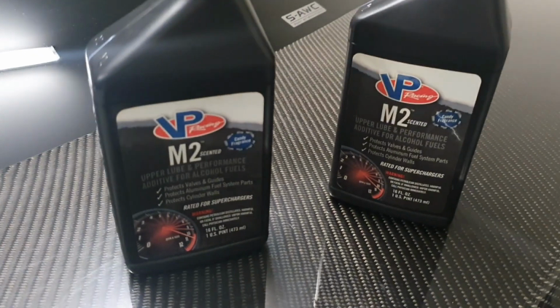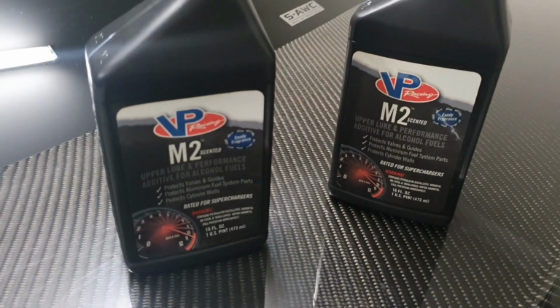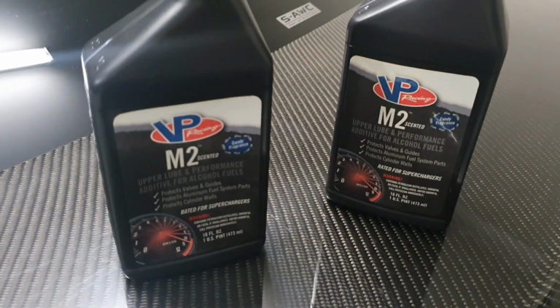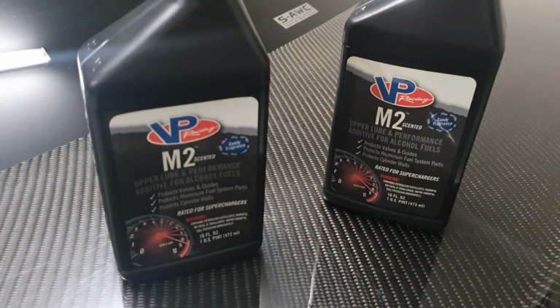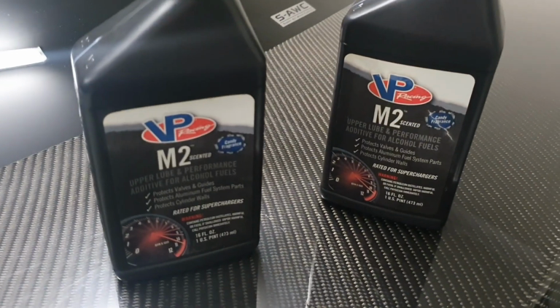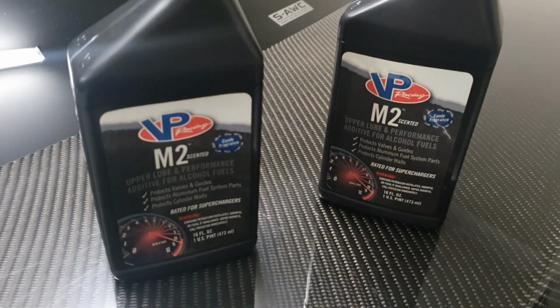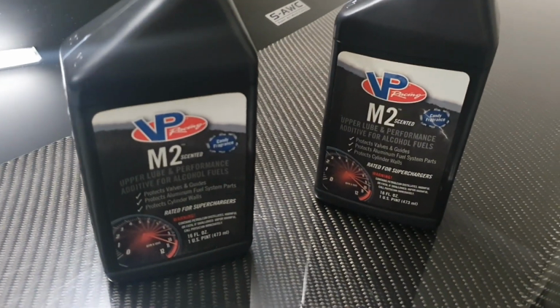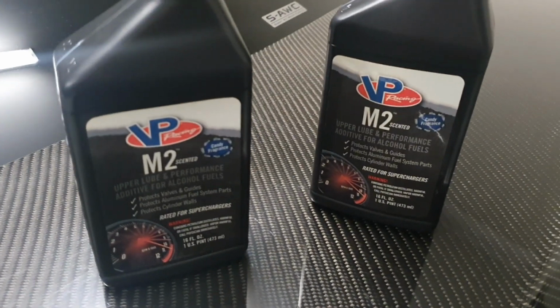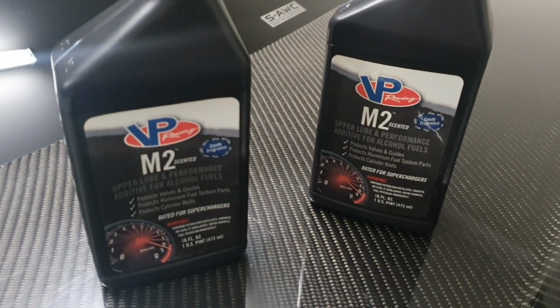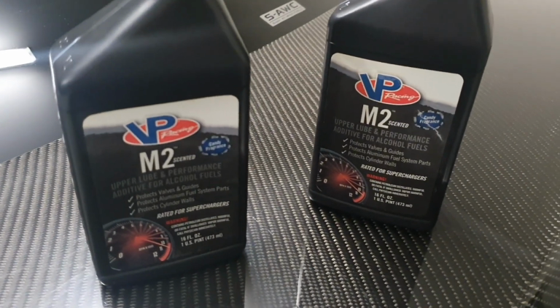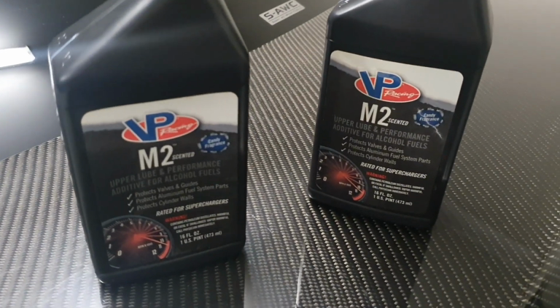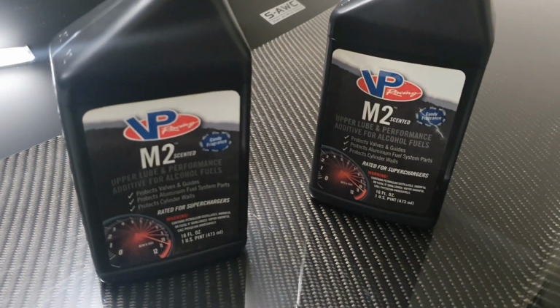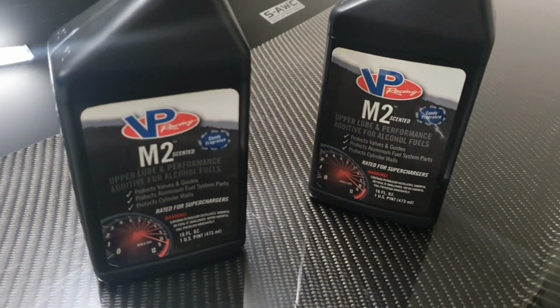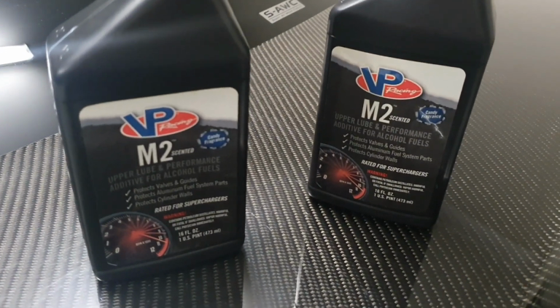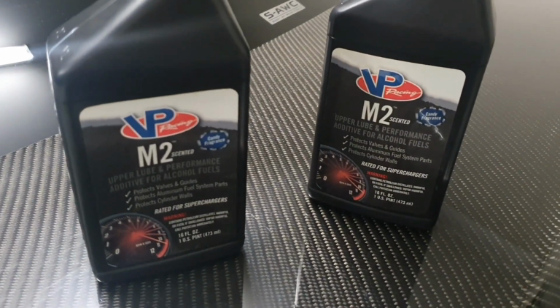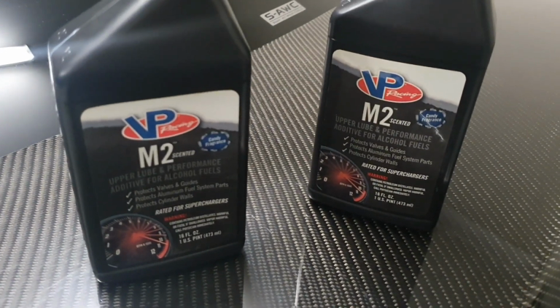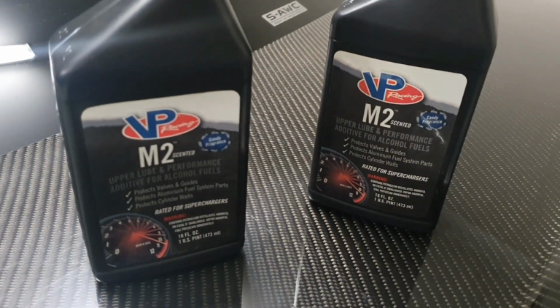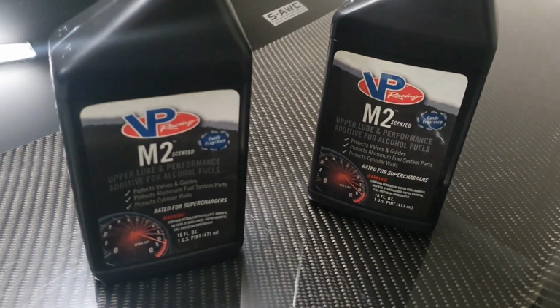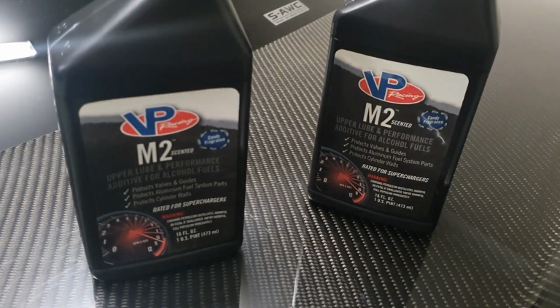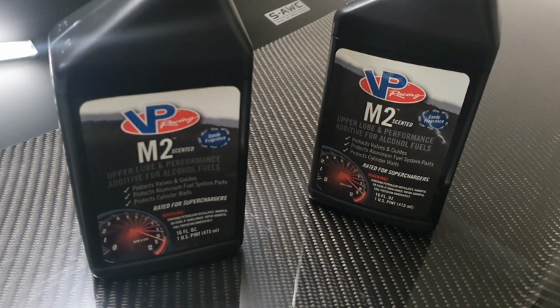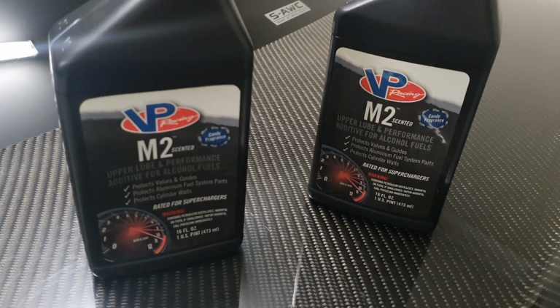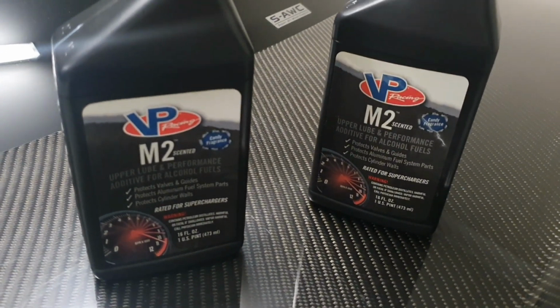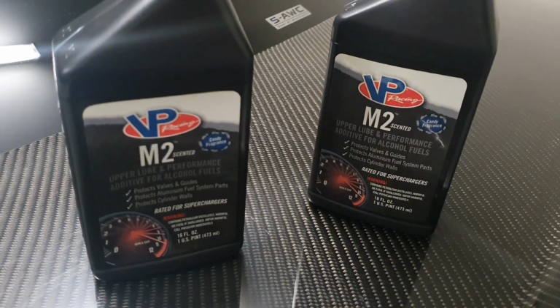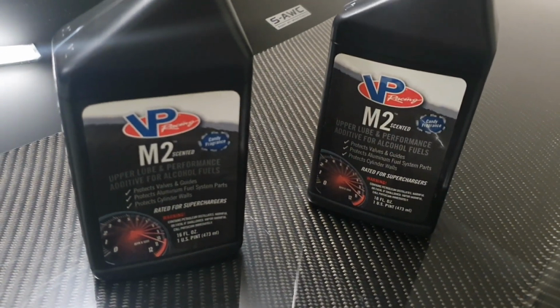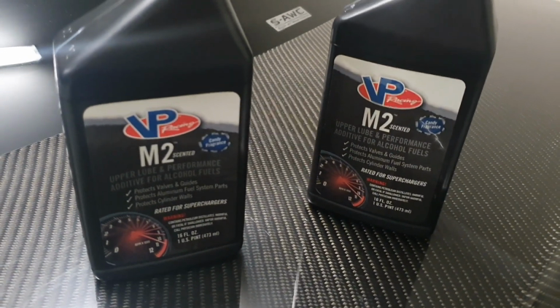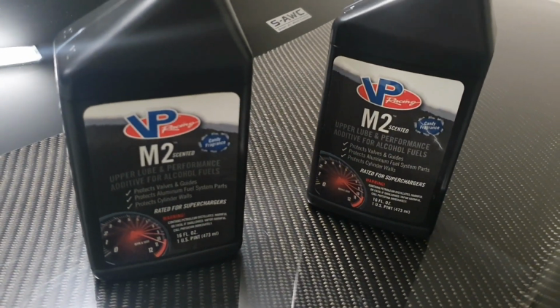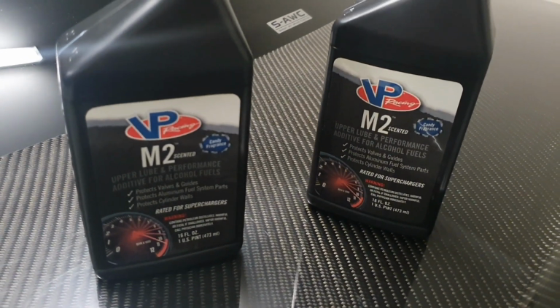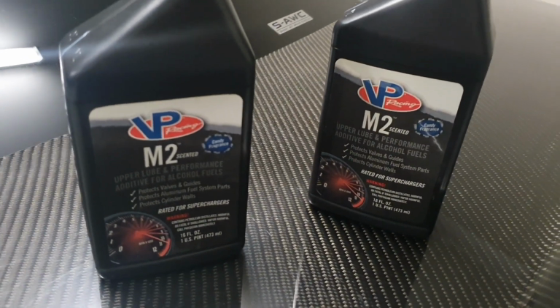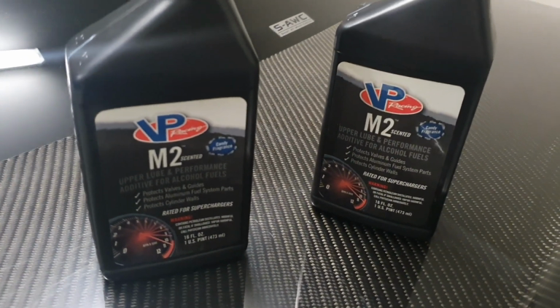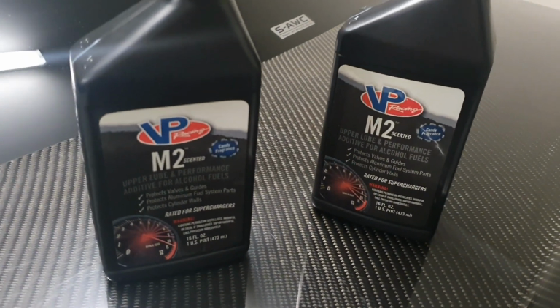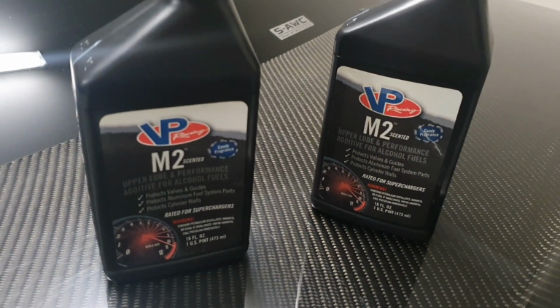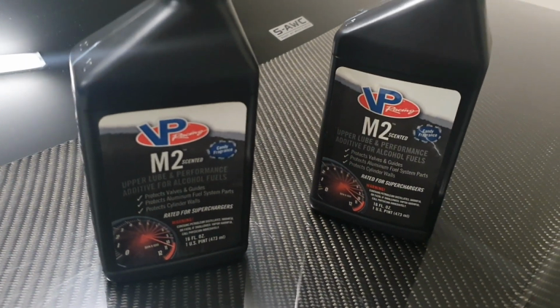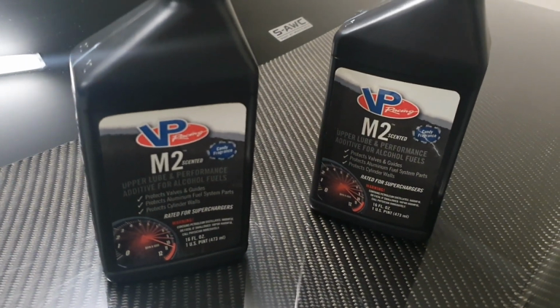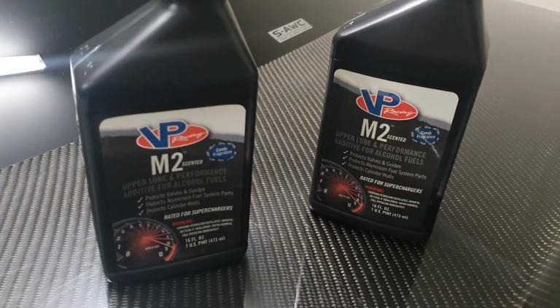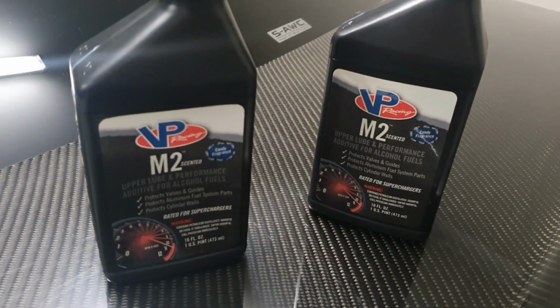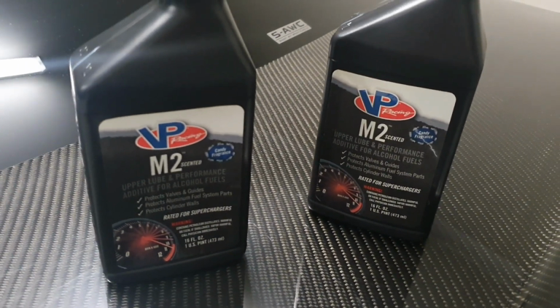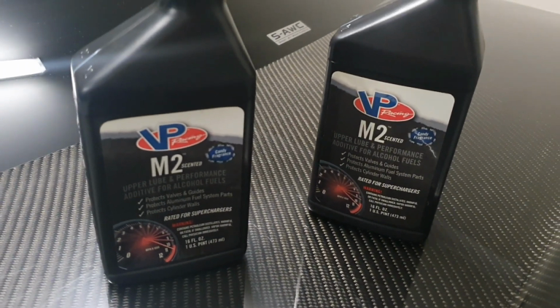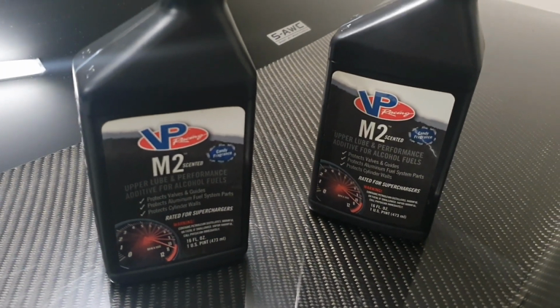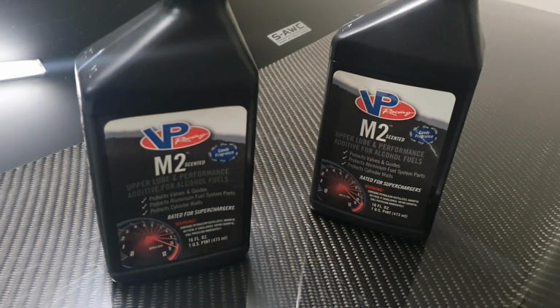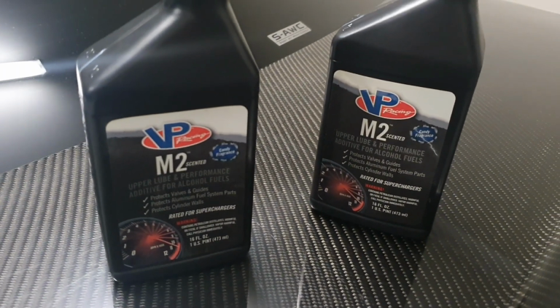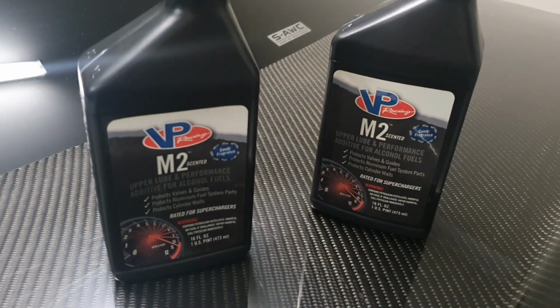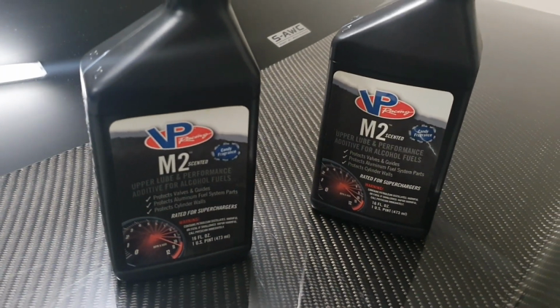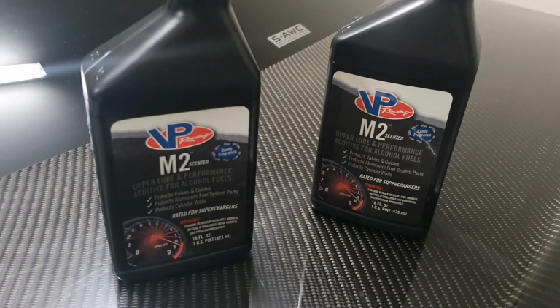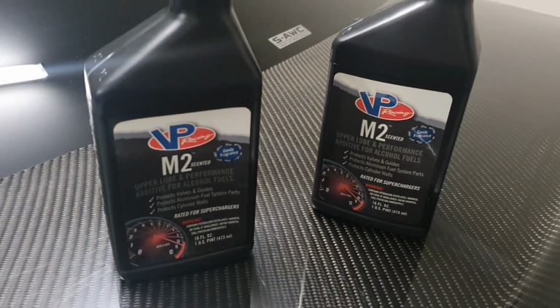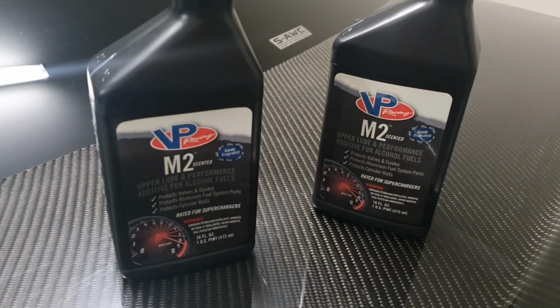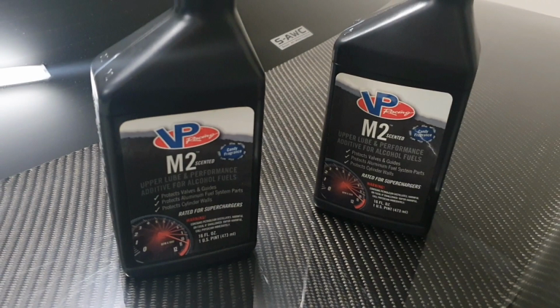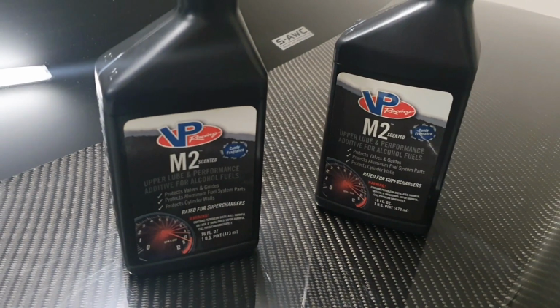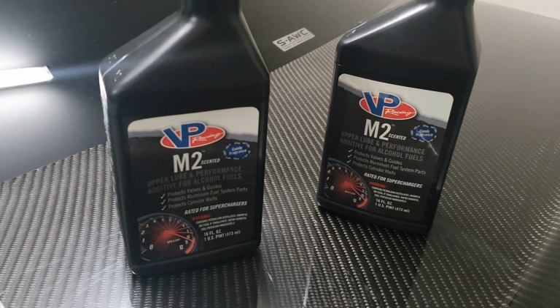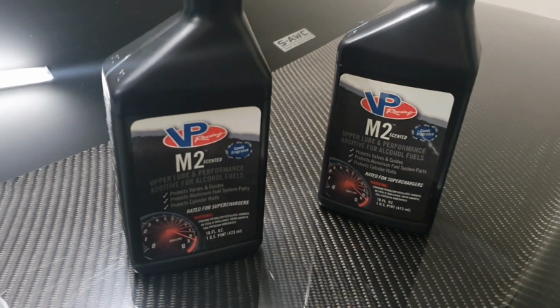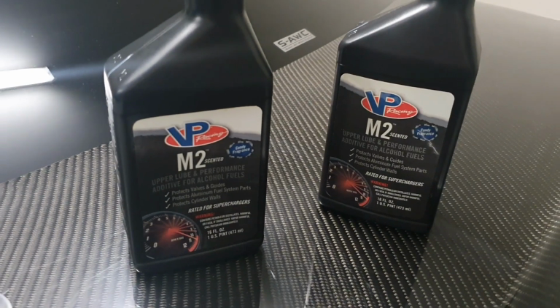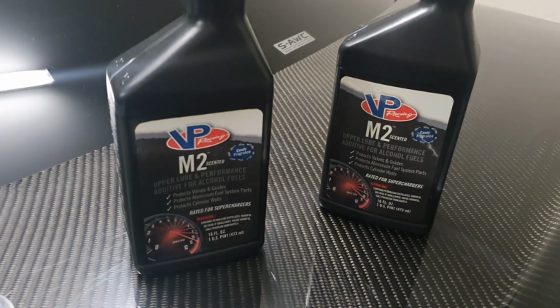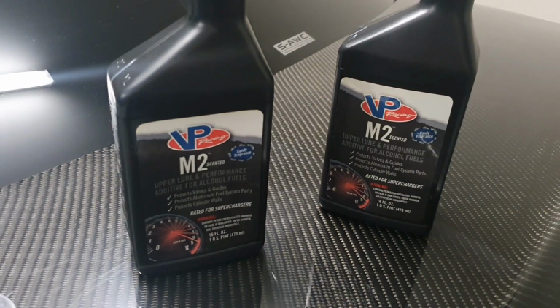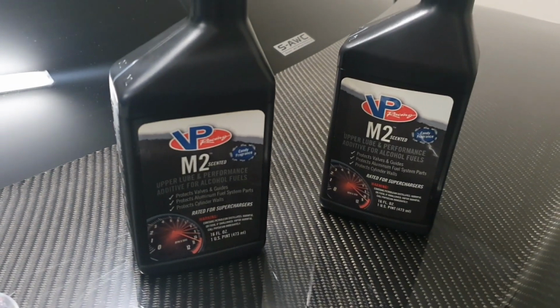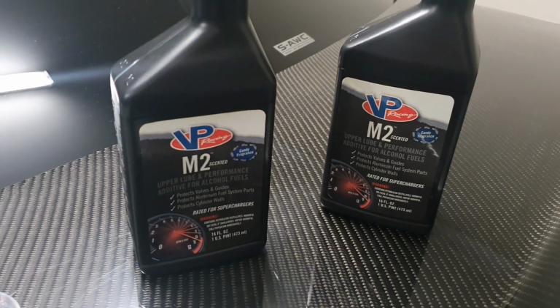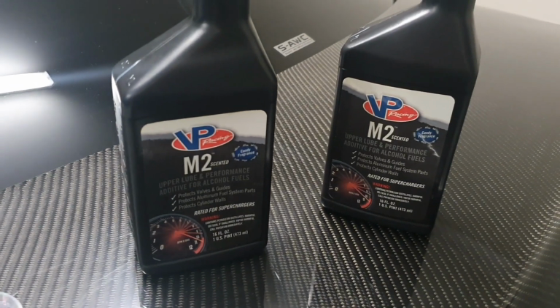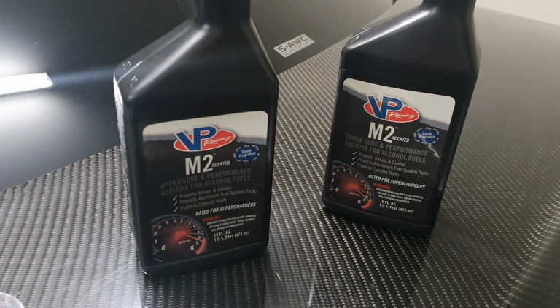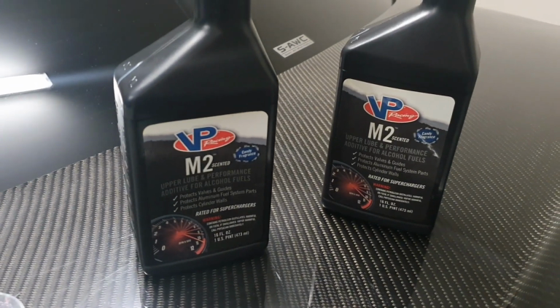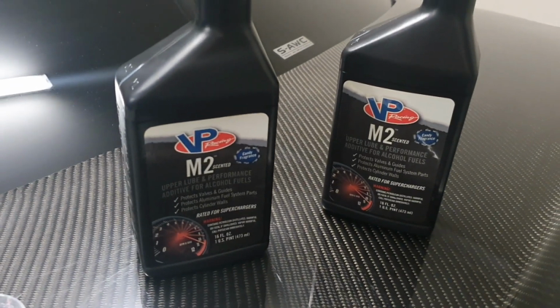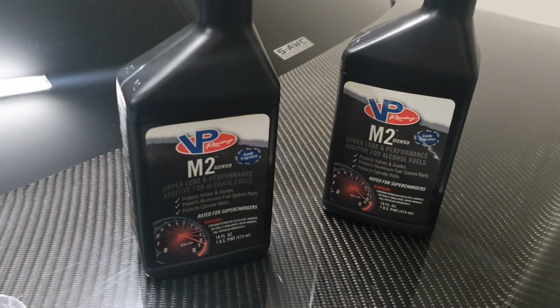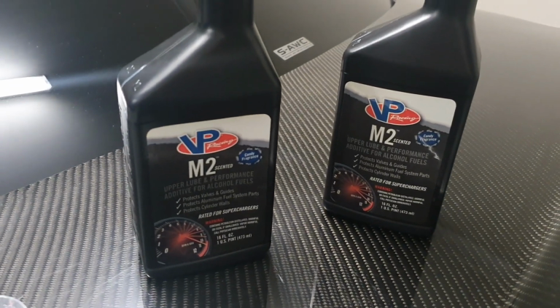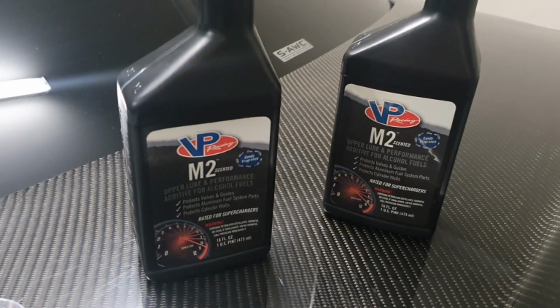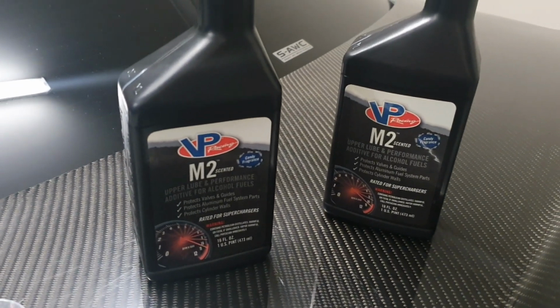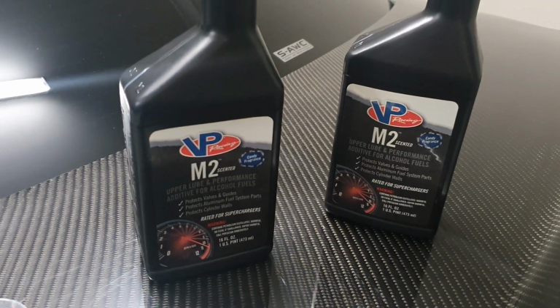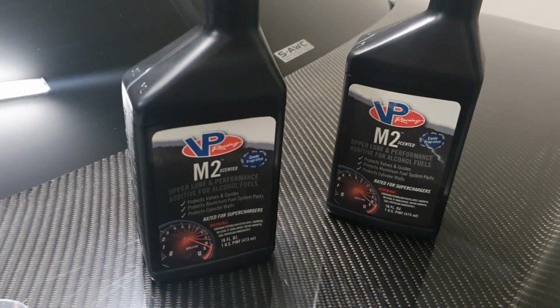VP Racing M2 scented candy fragrance — thanks guys! If you like this video, like, comment and subscribe. Have a great one.